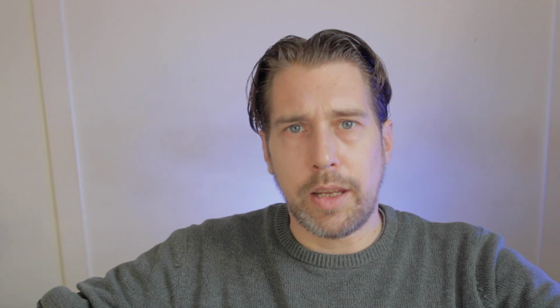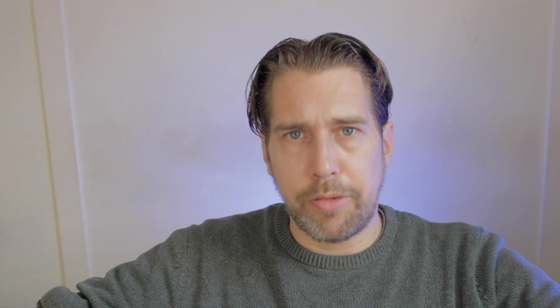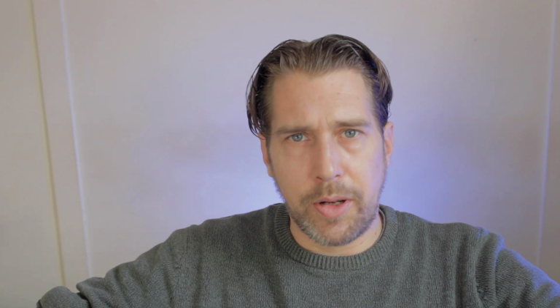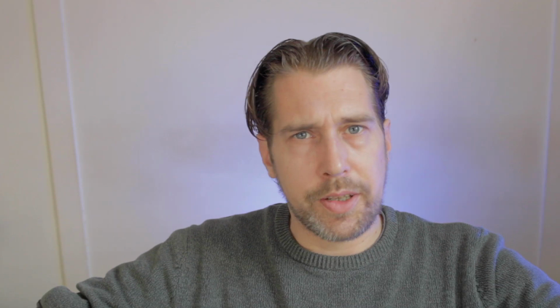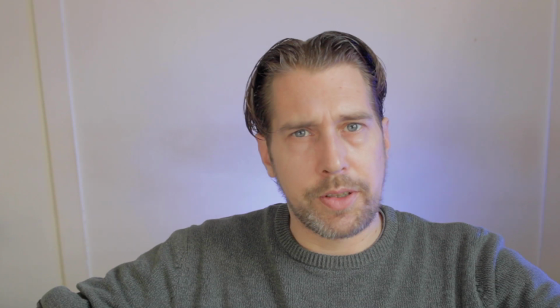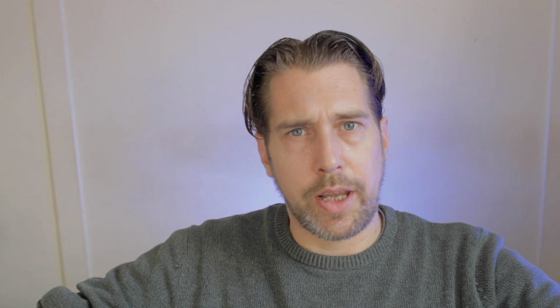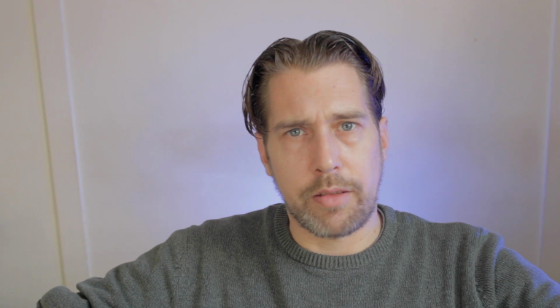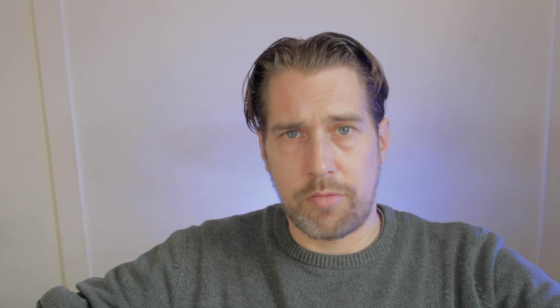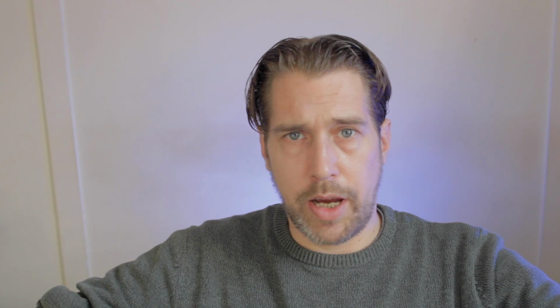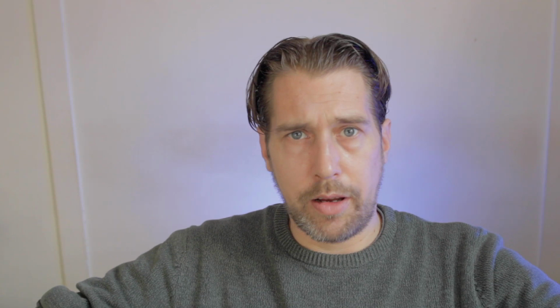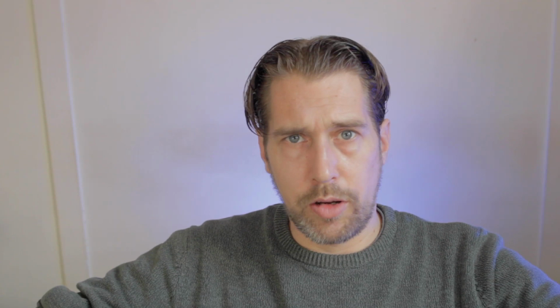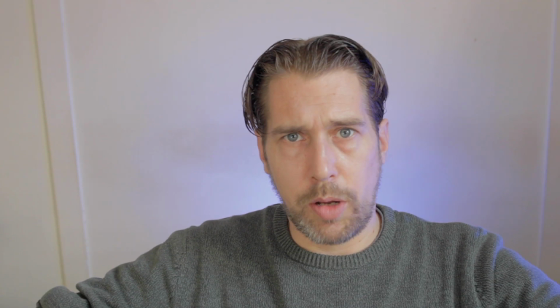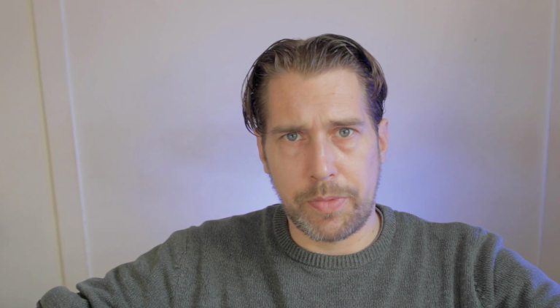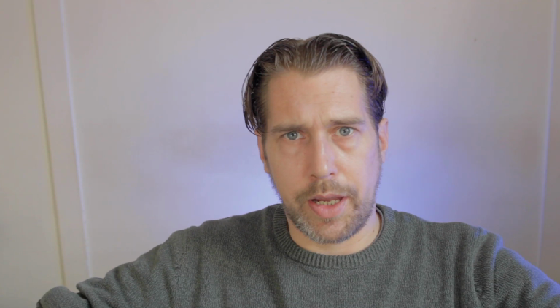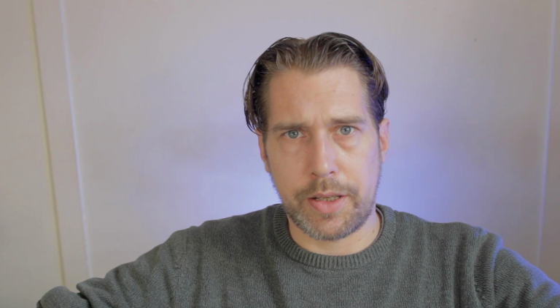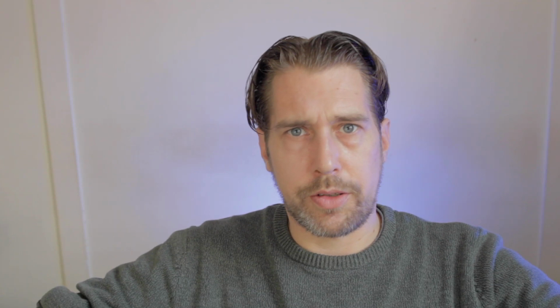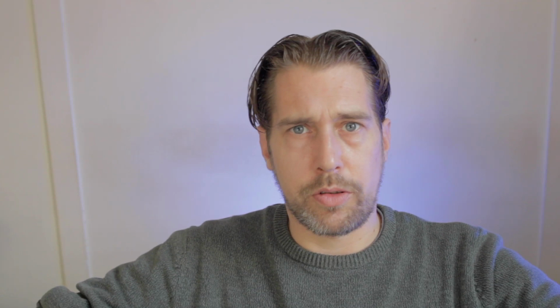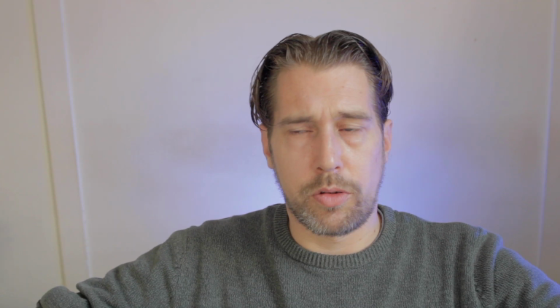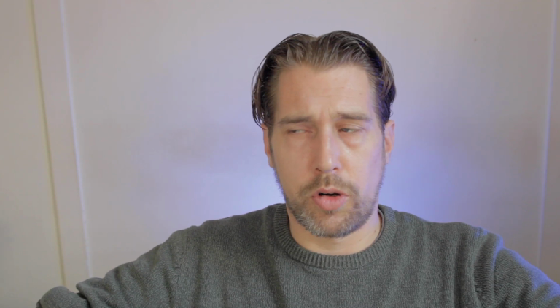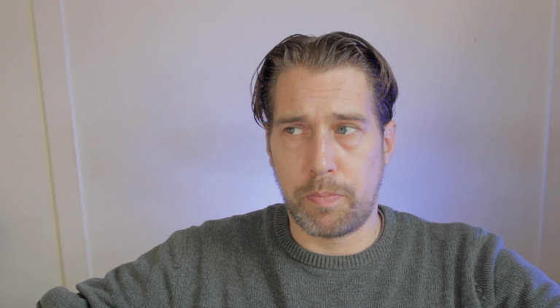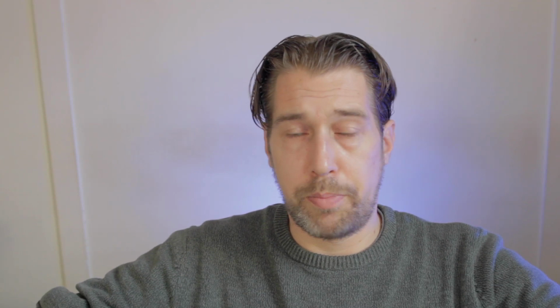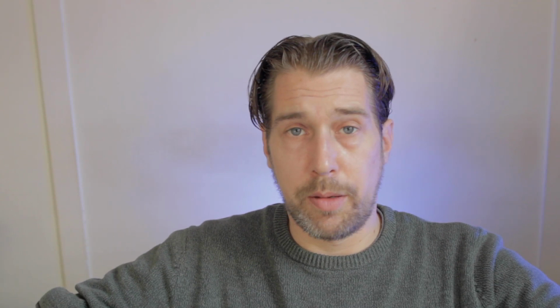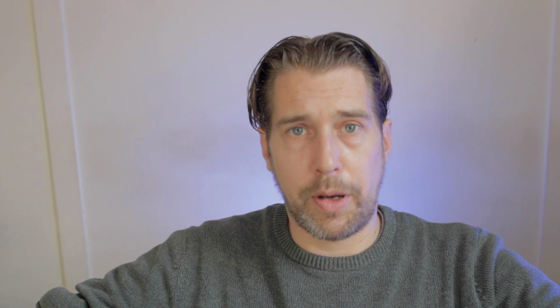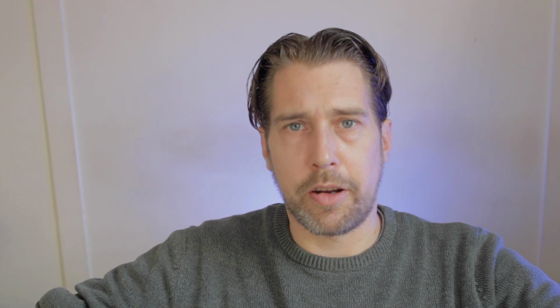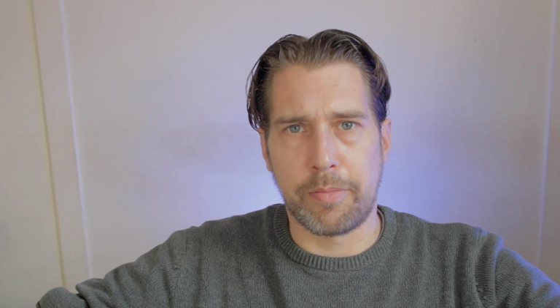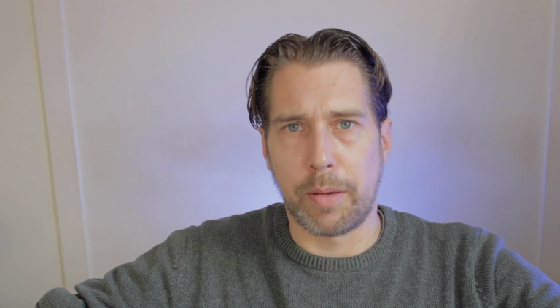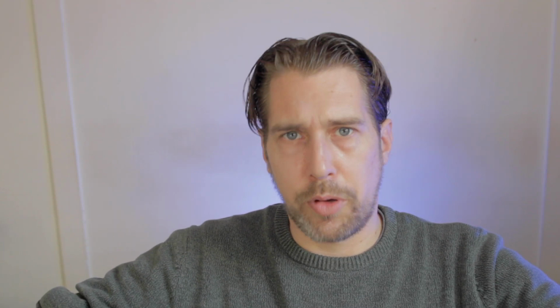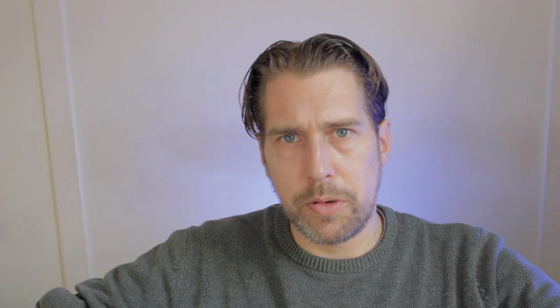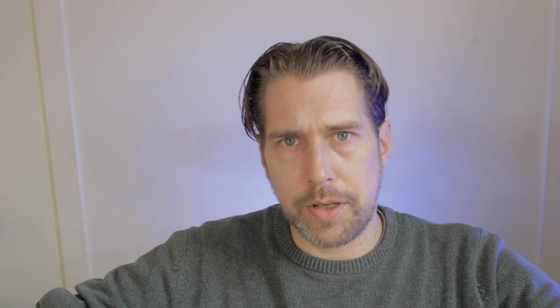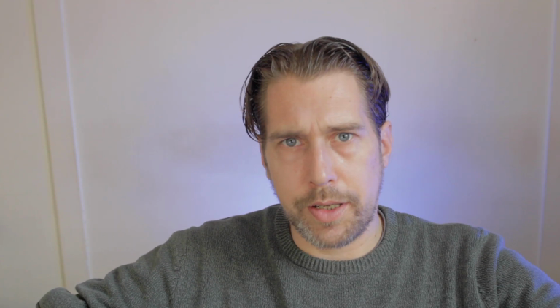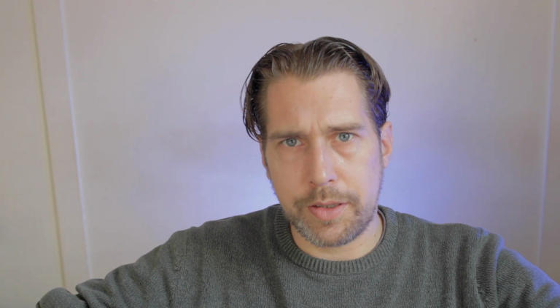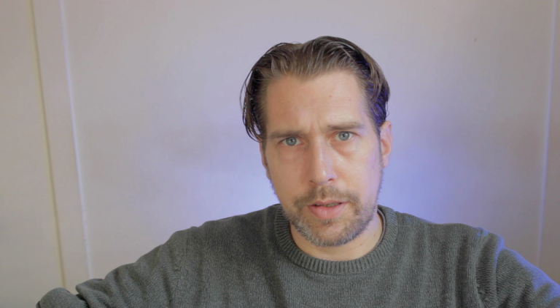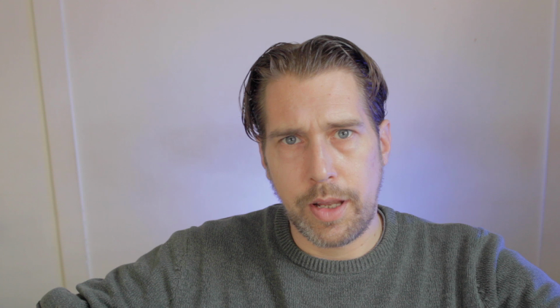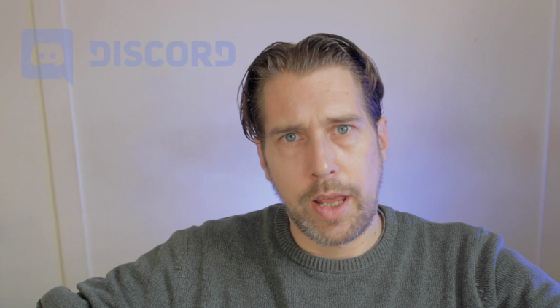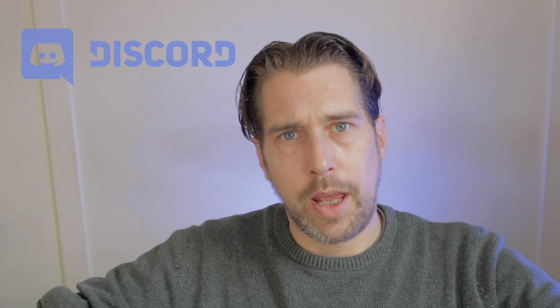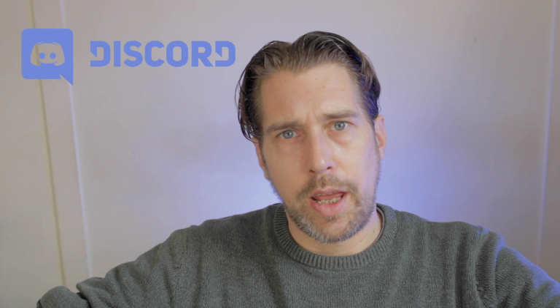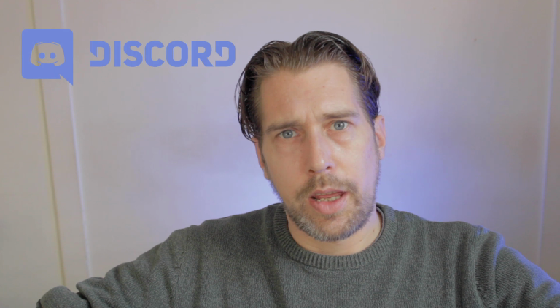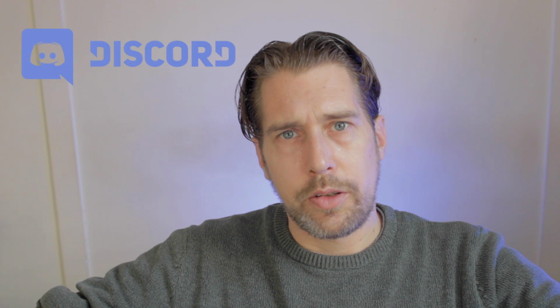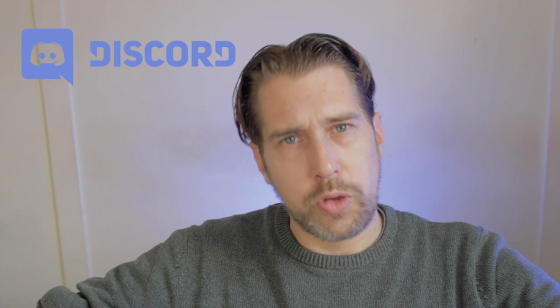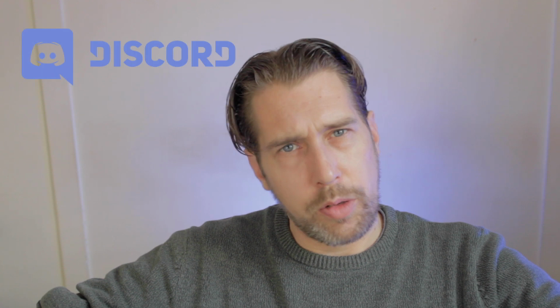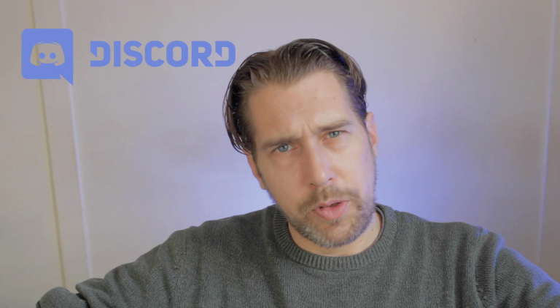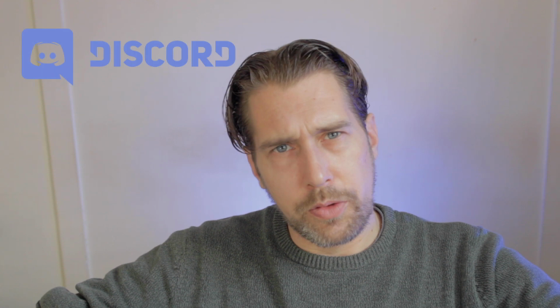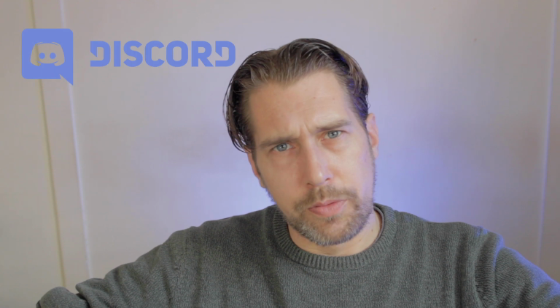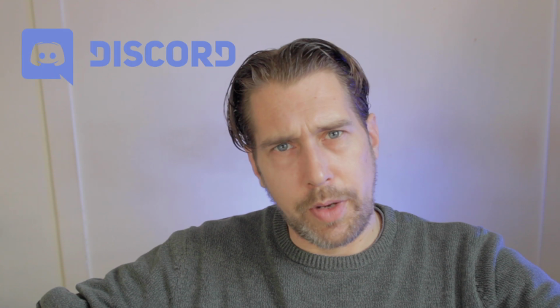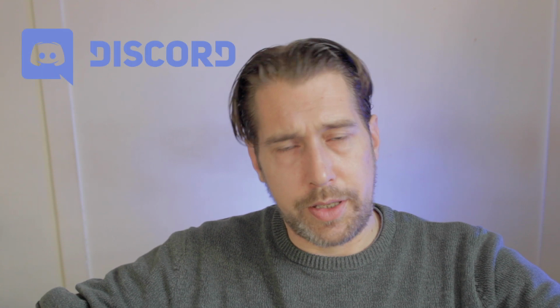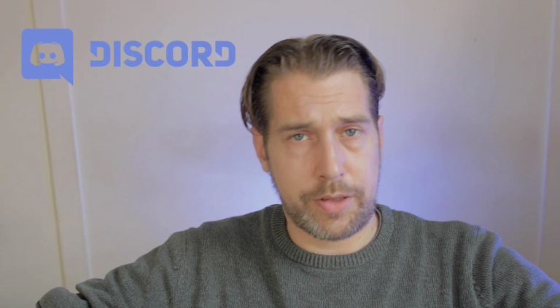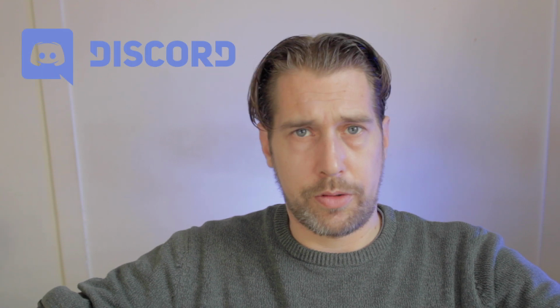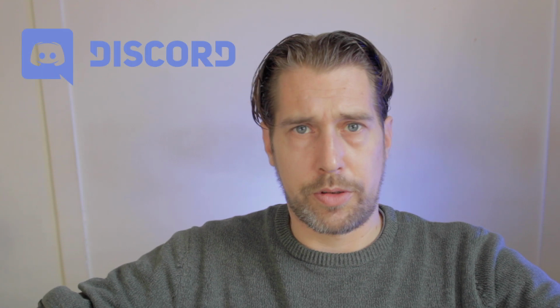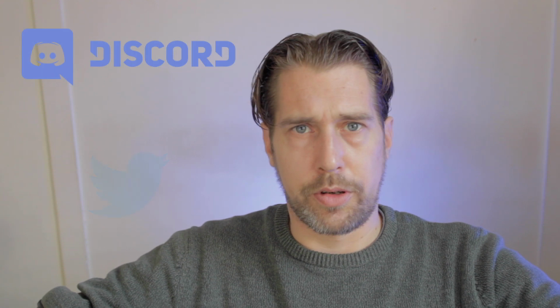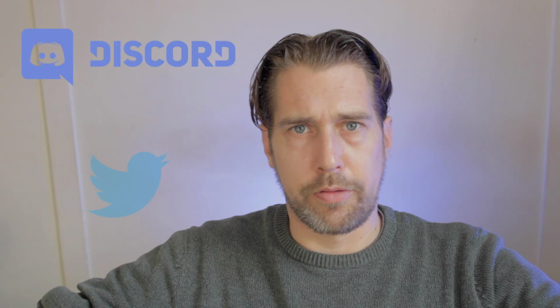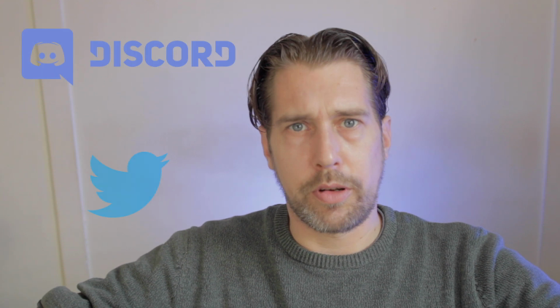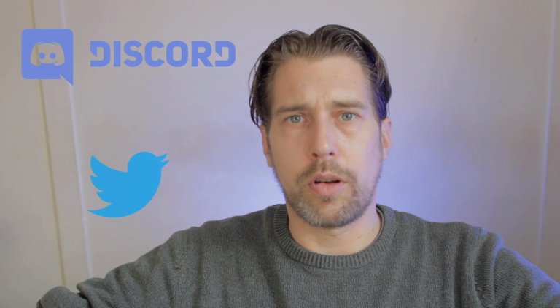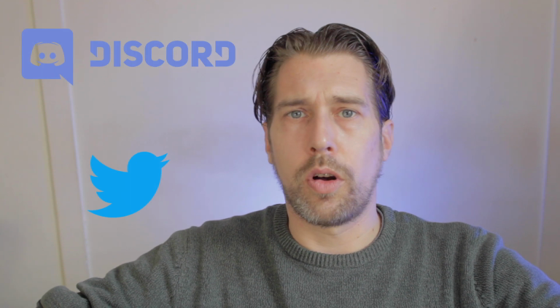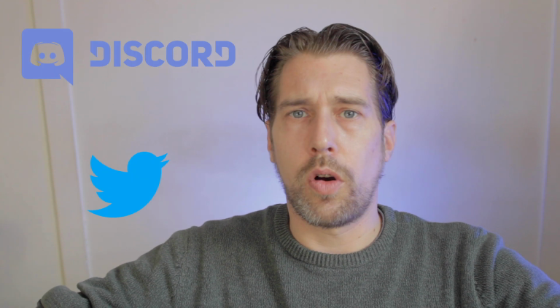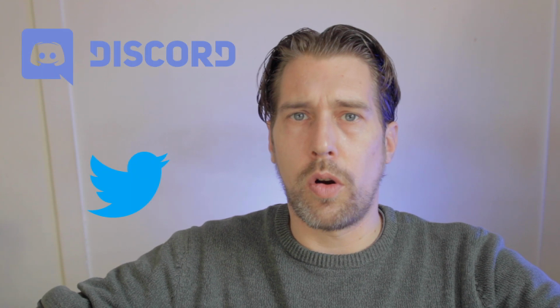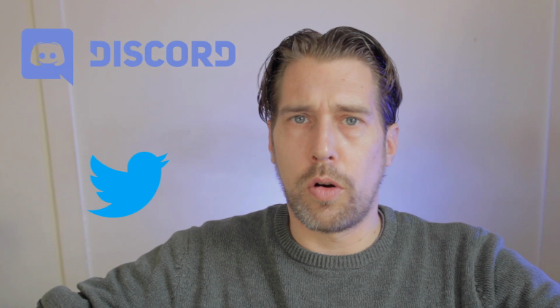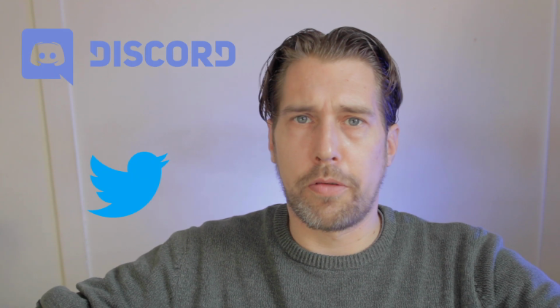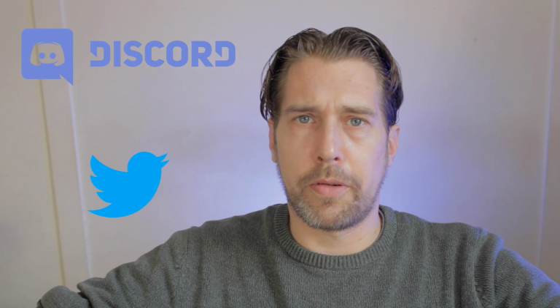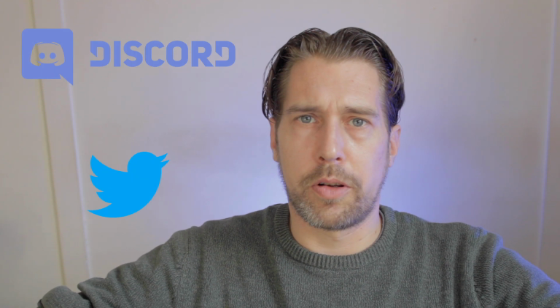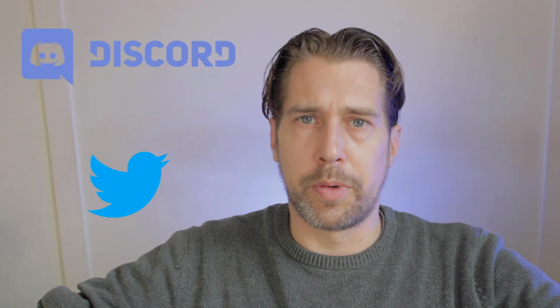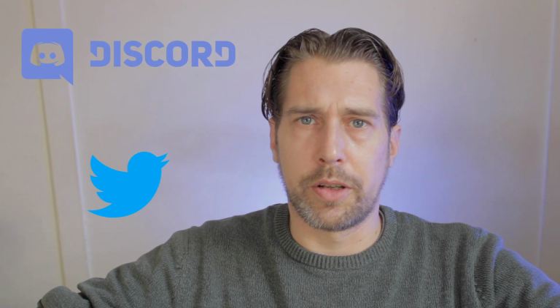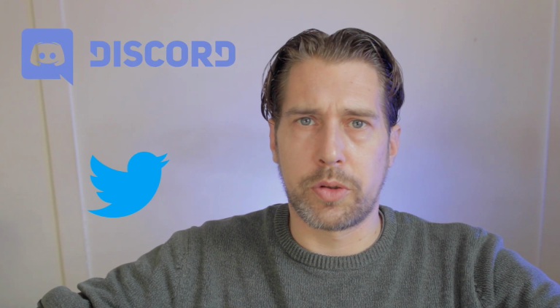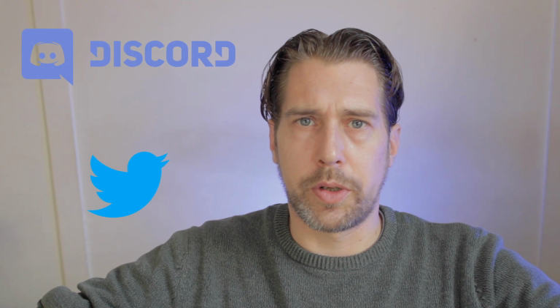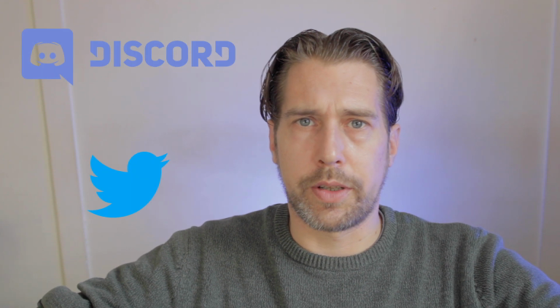If you'd like to get regular updates or be a part of my process, join me on my Discord server or follow me on Twitter.